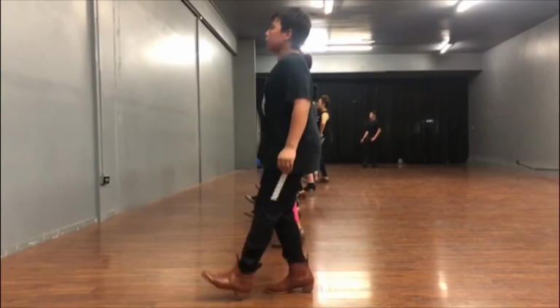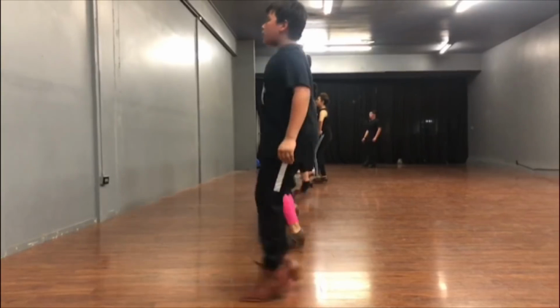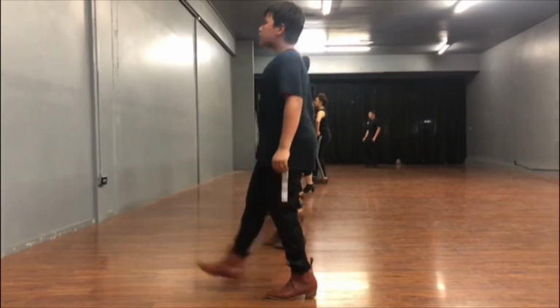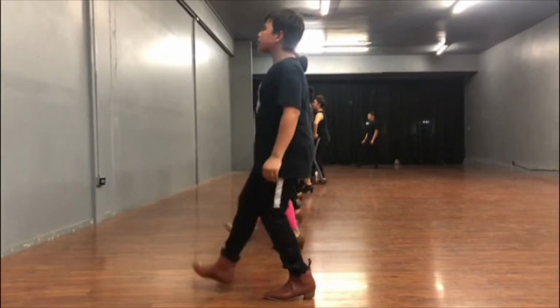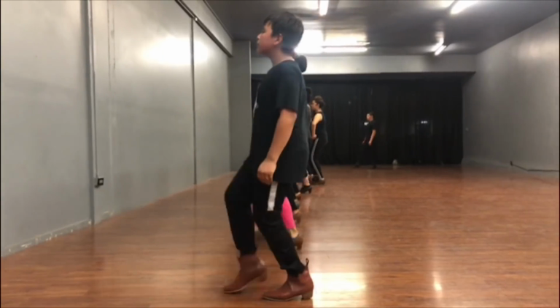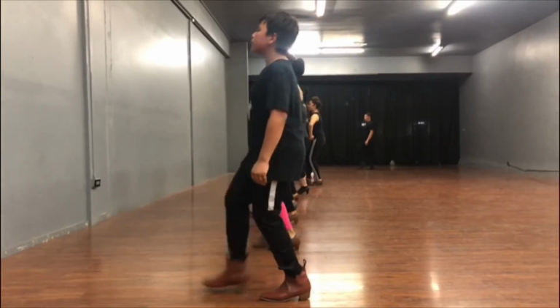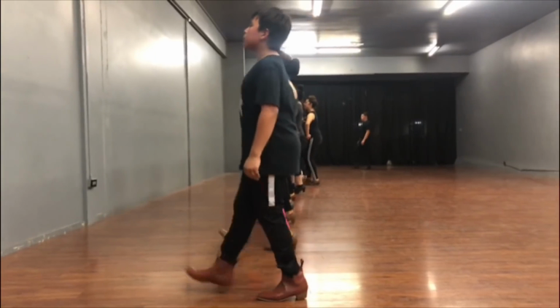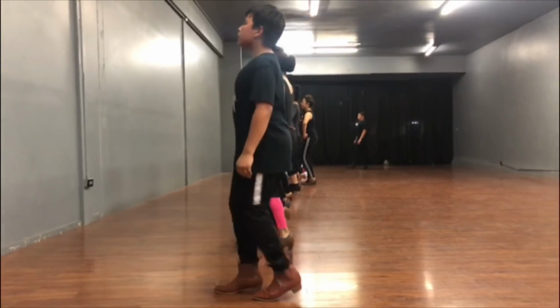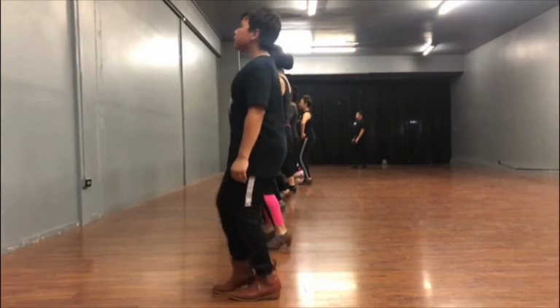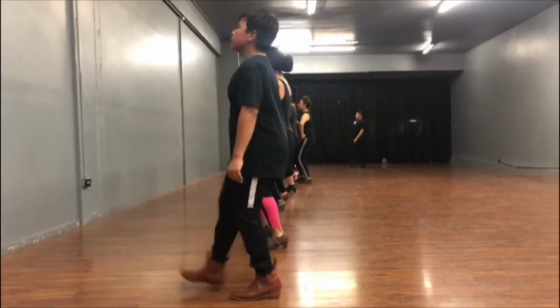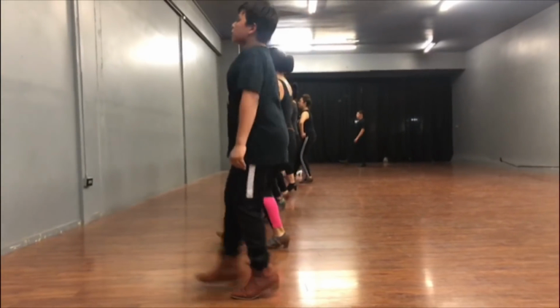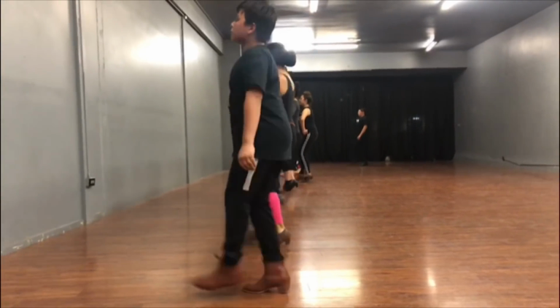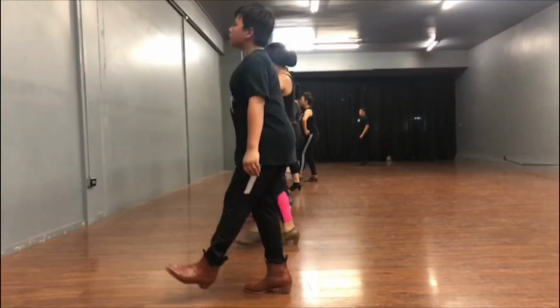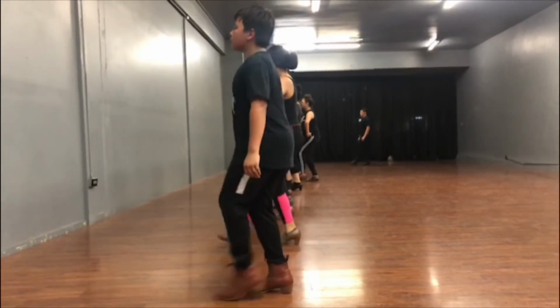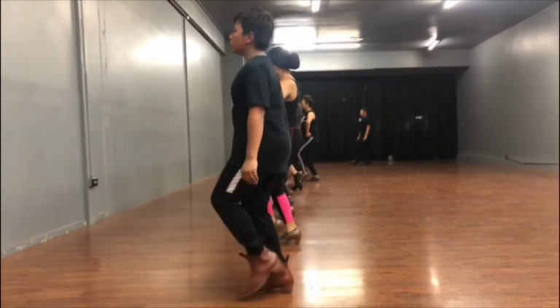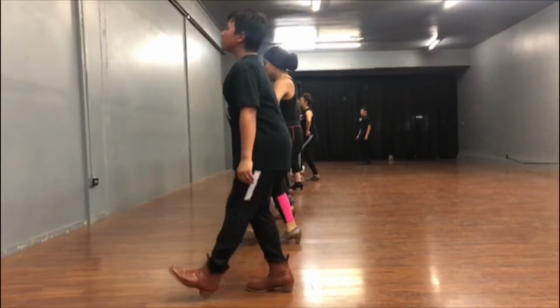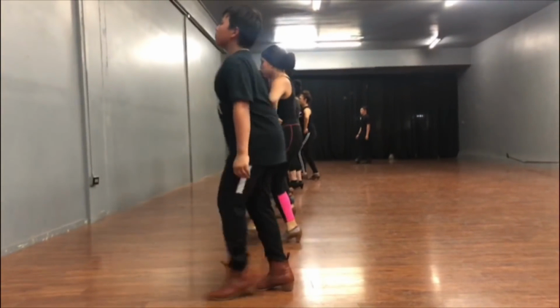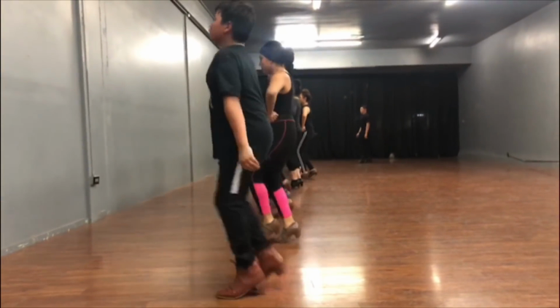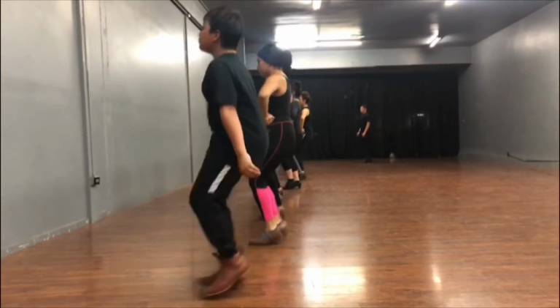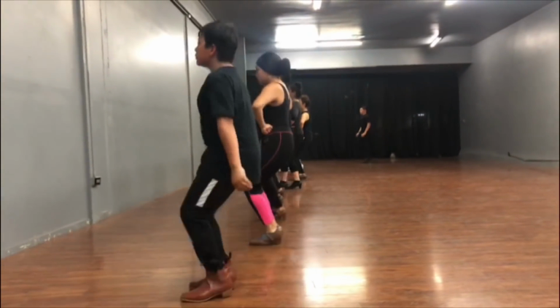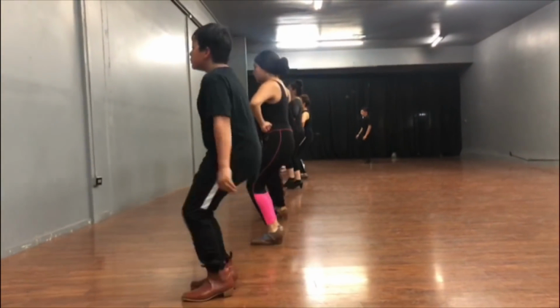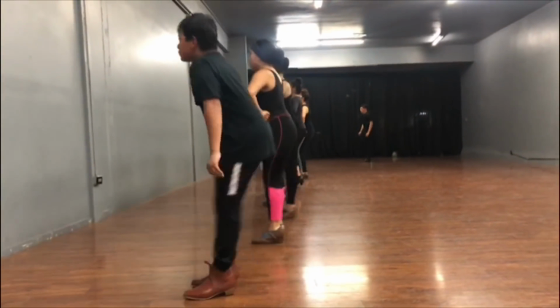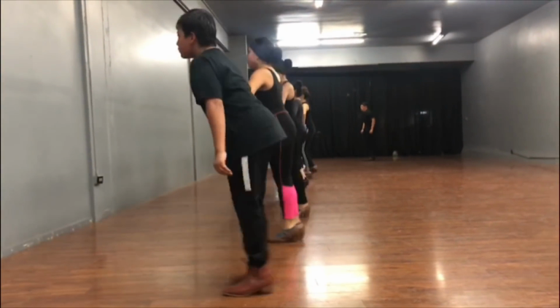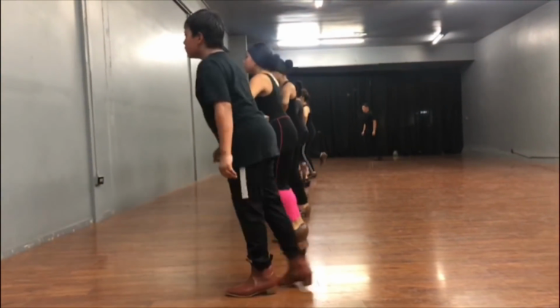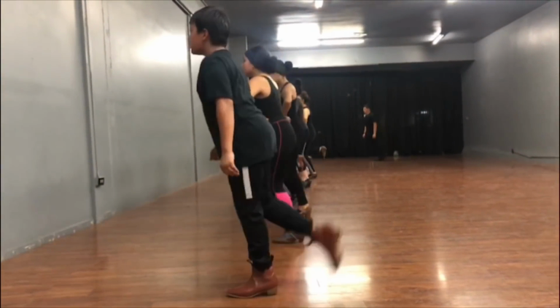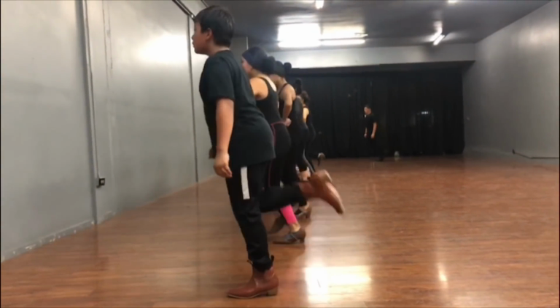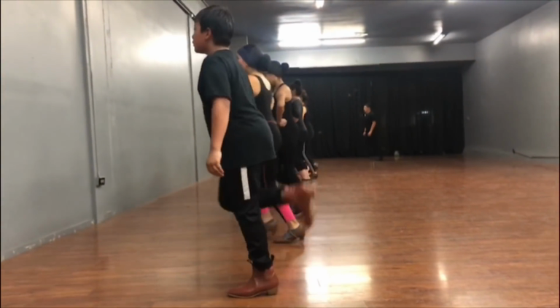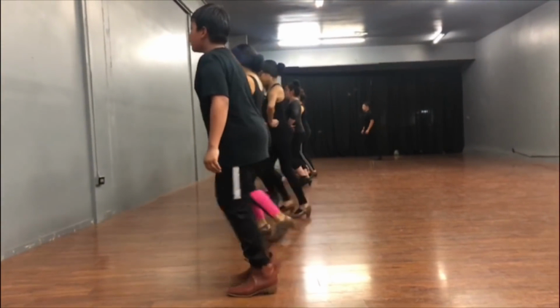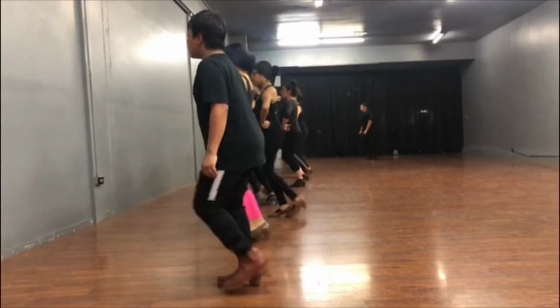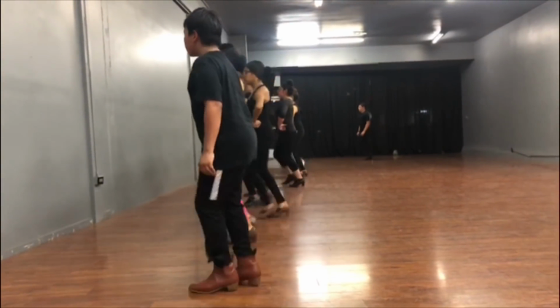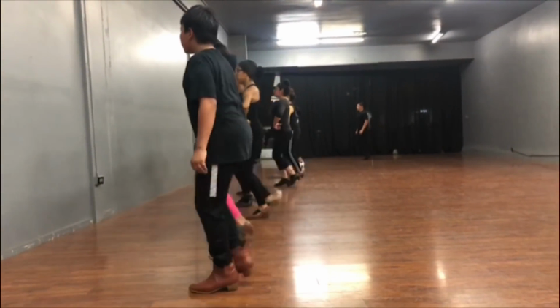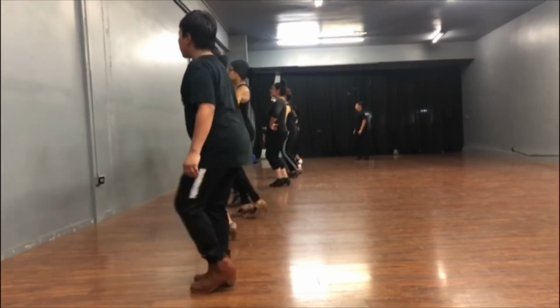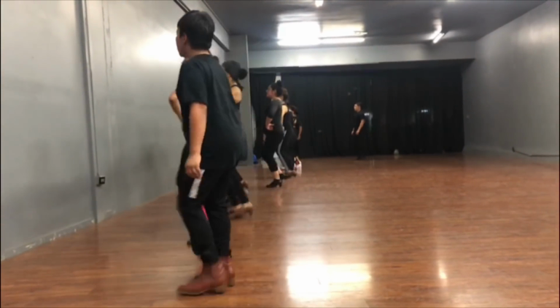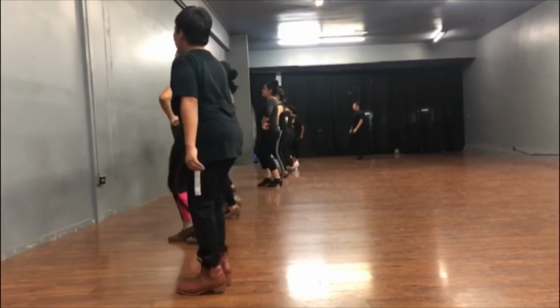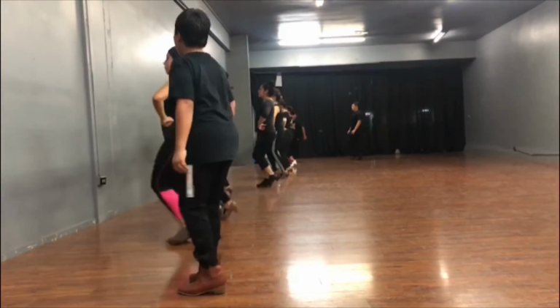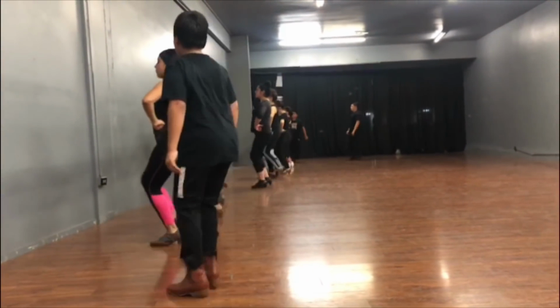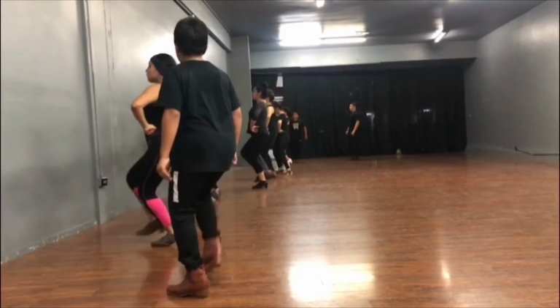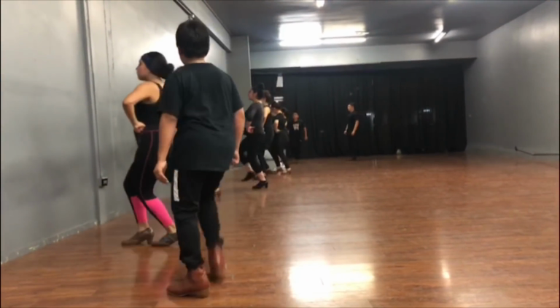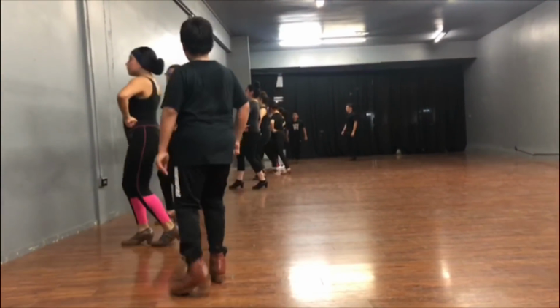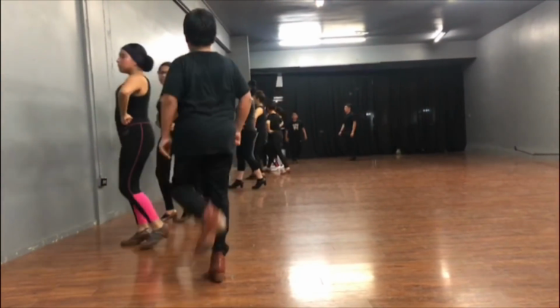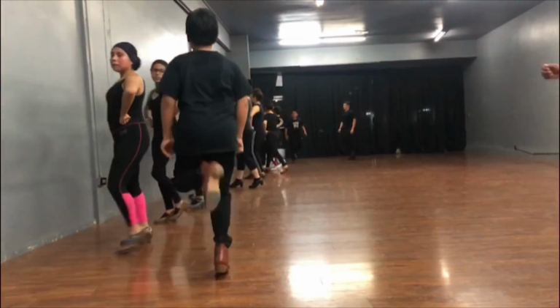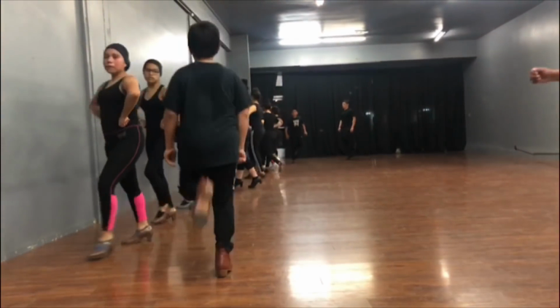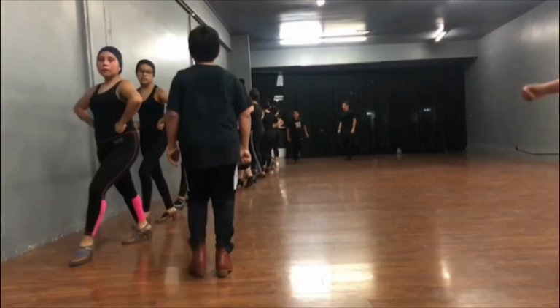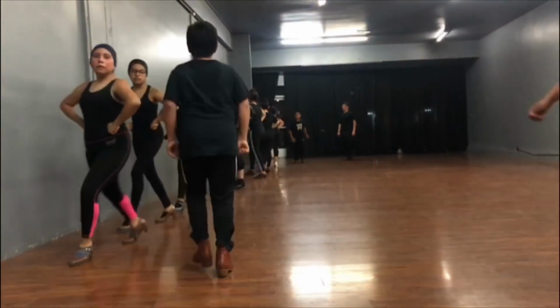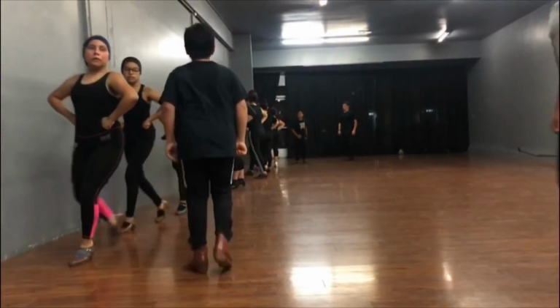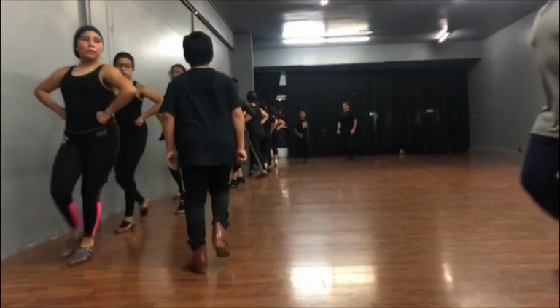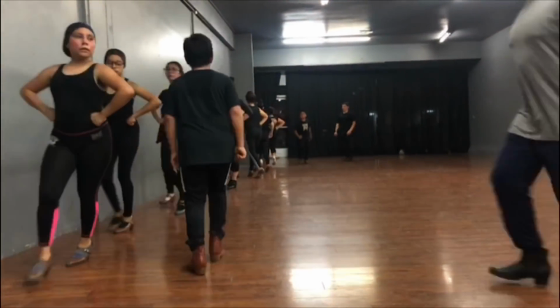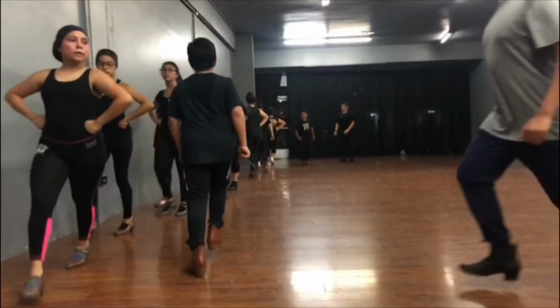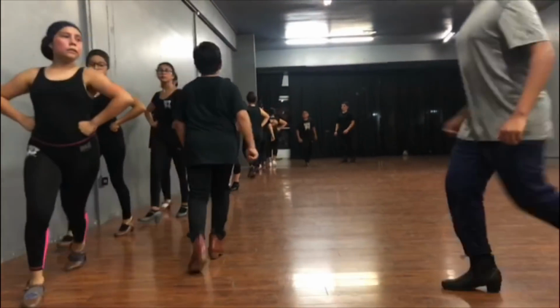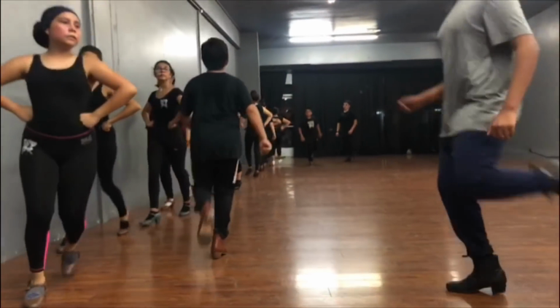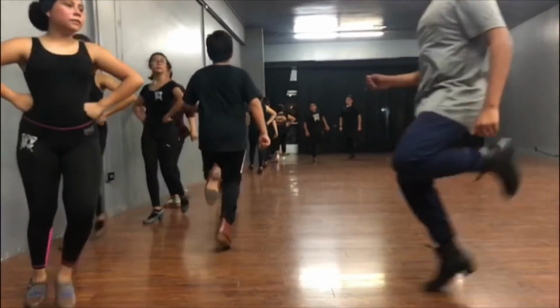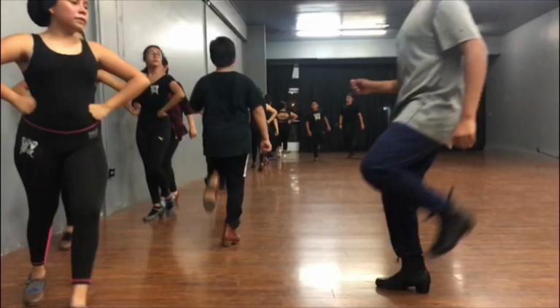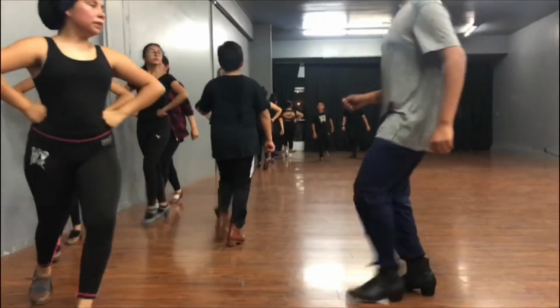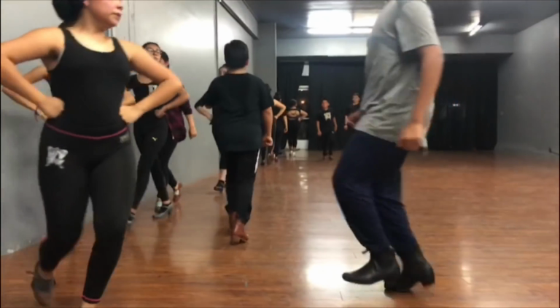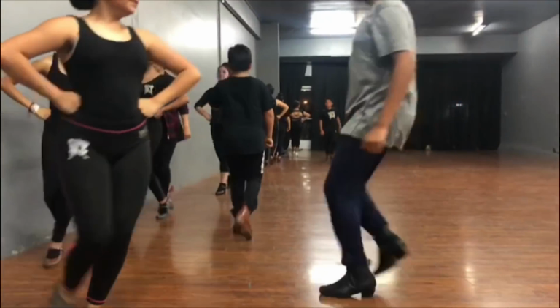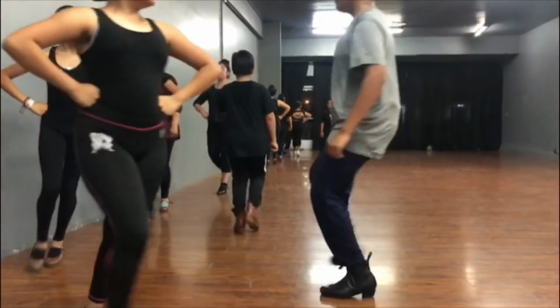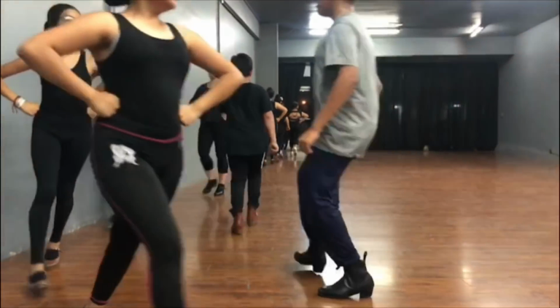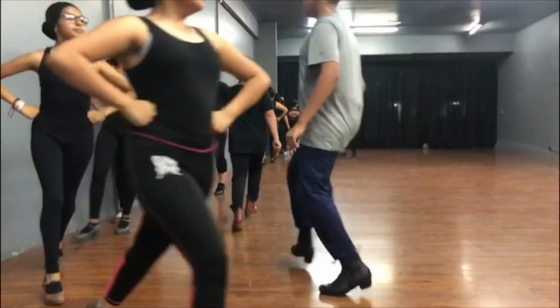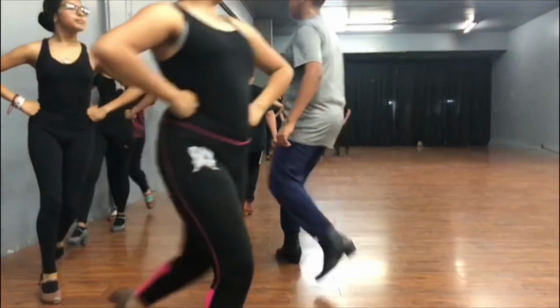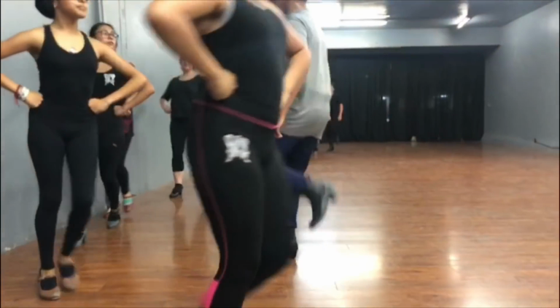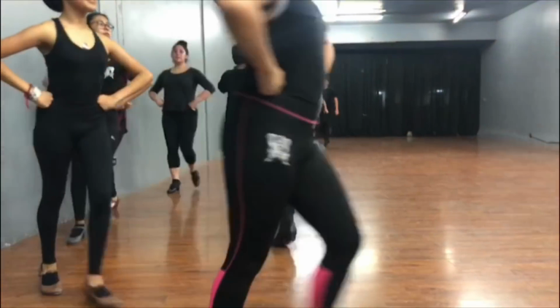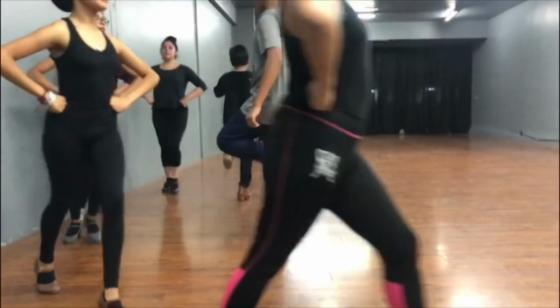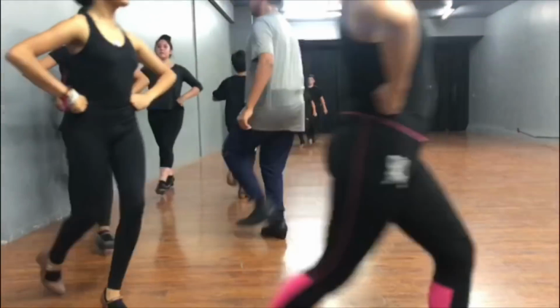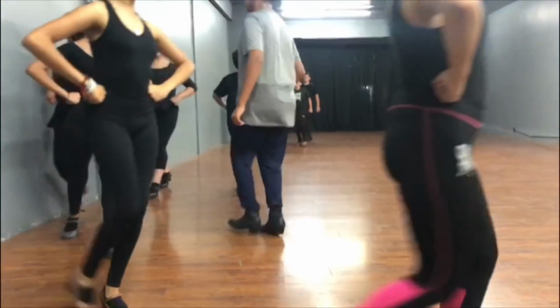Welcome to part two of my Folklórico Tutorial Series for El Zapateado Veracruzano.